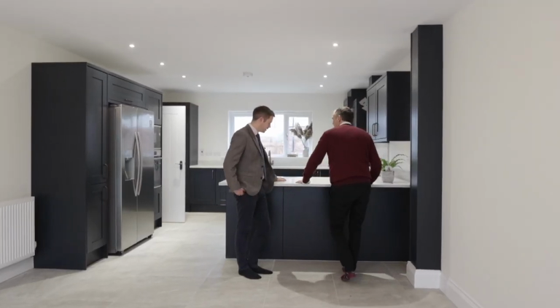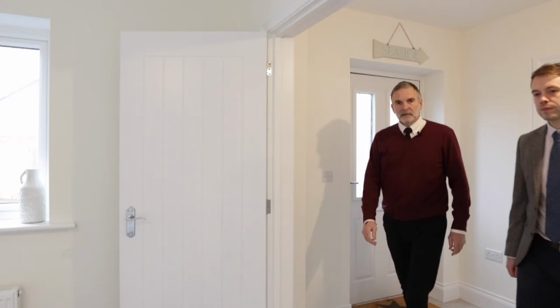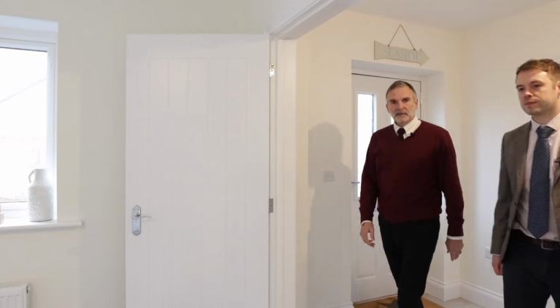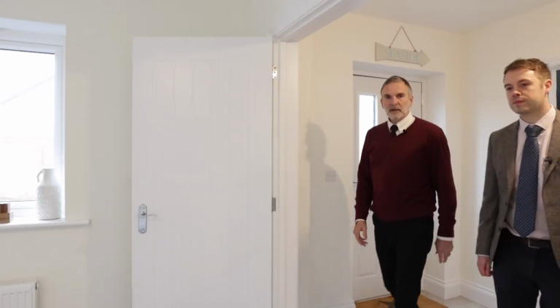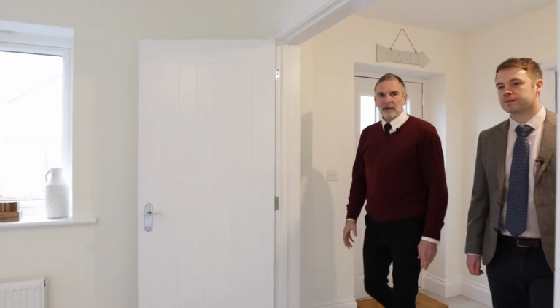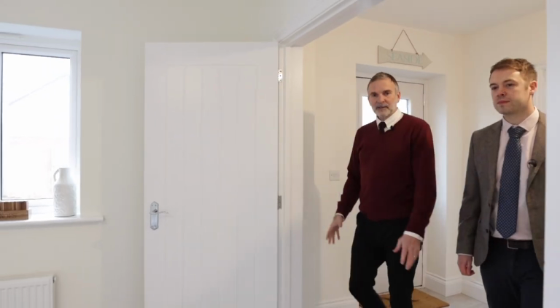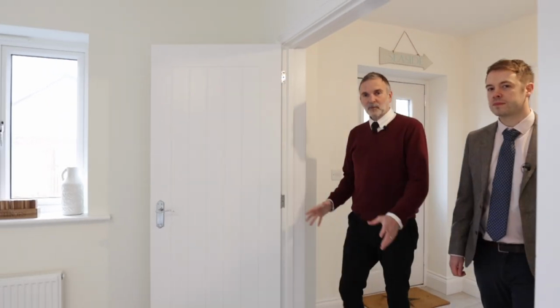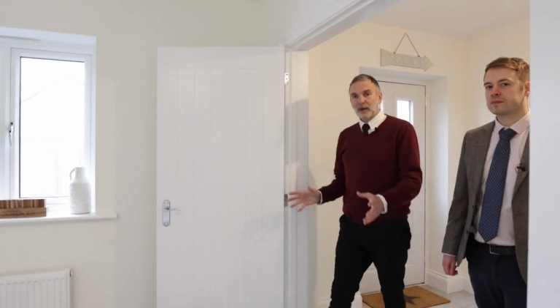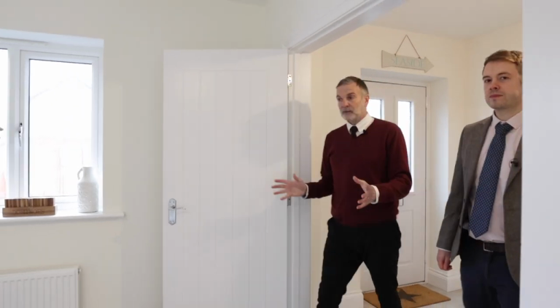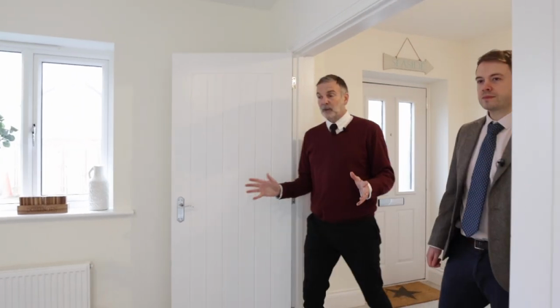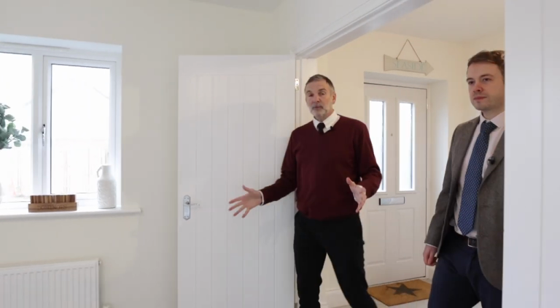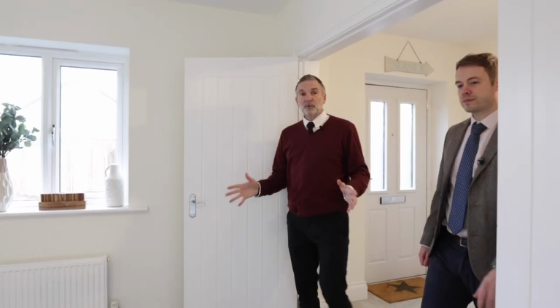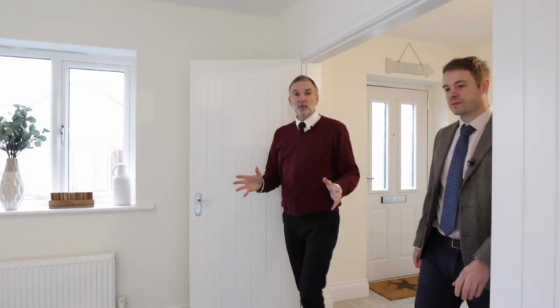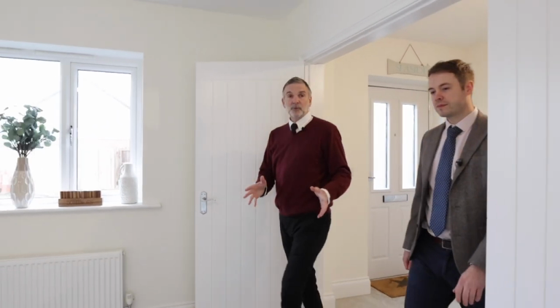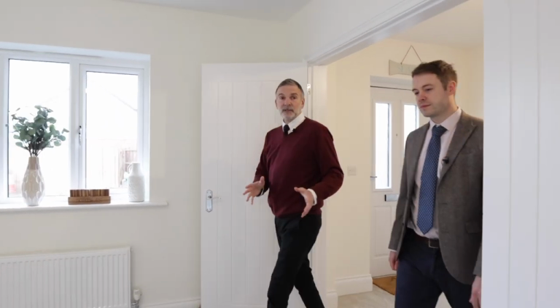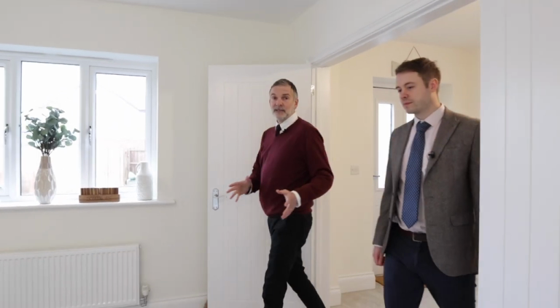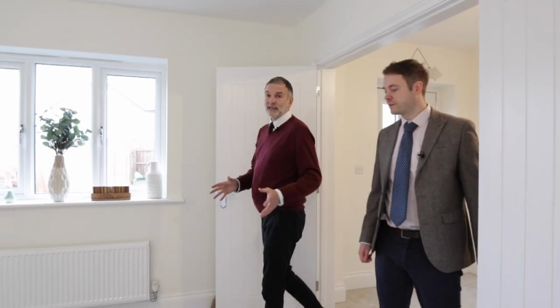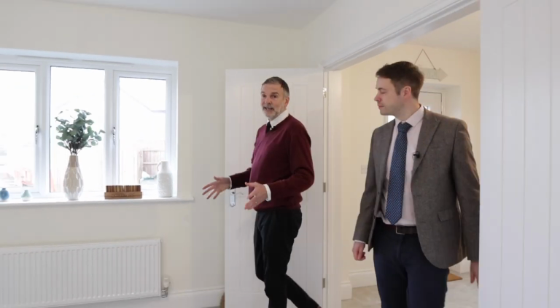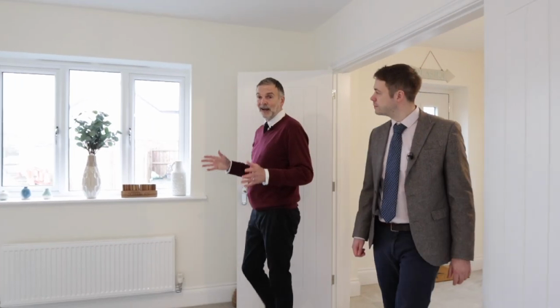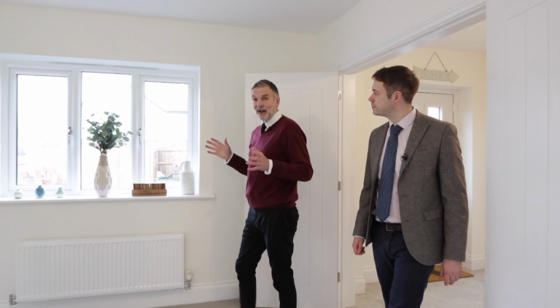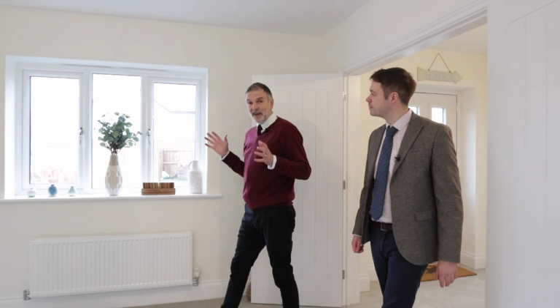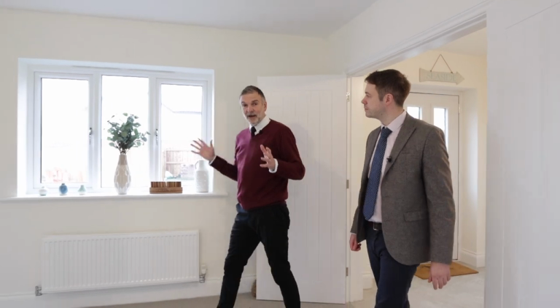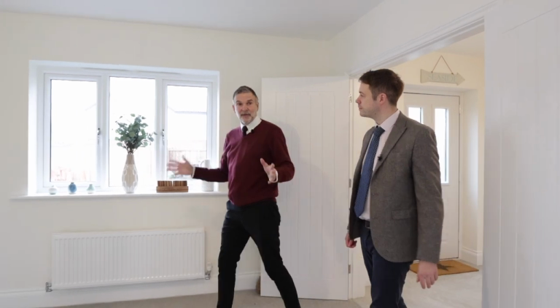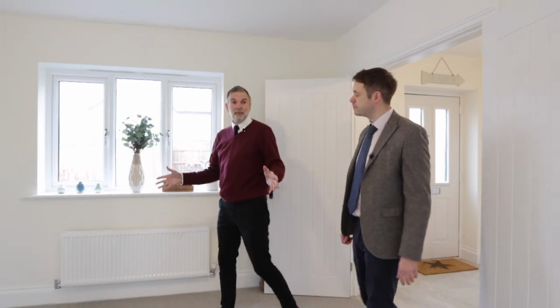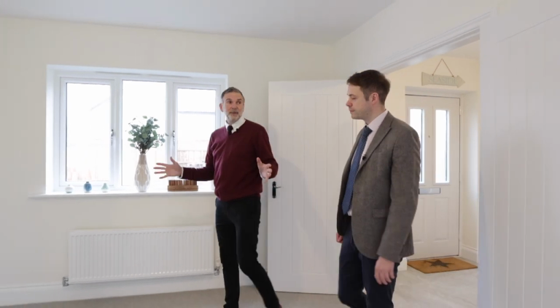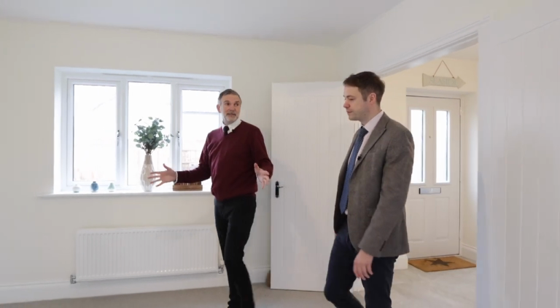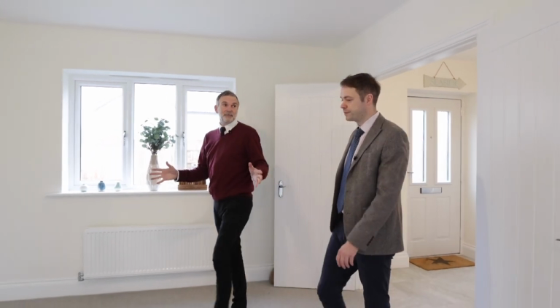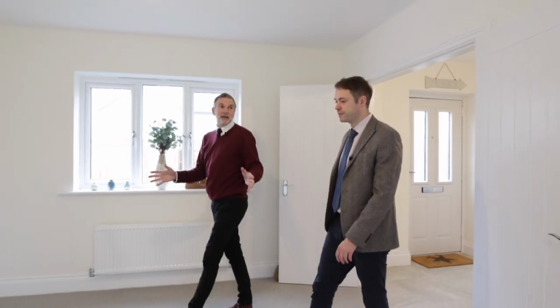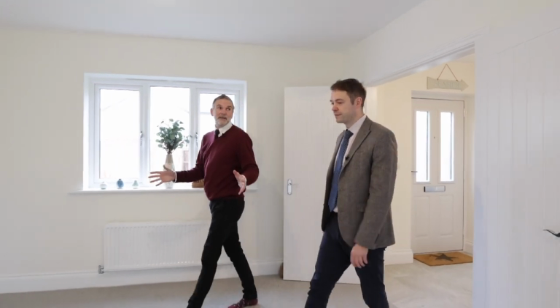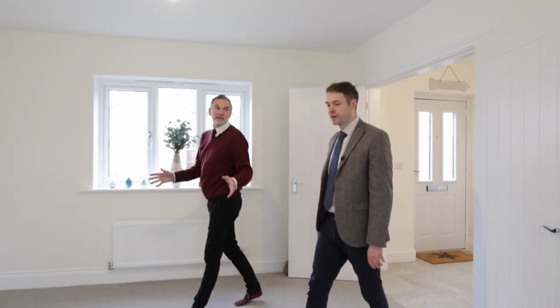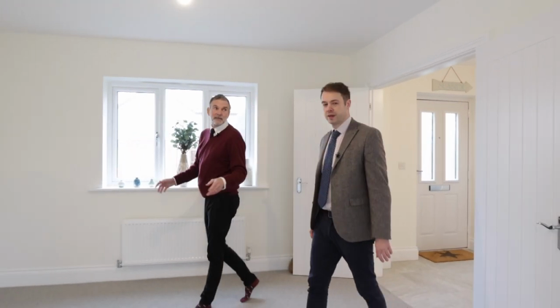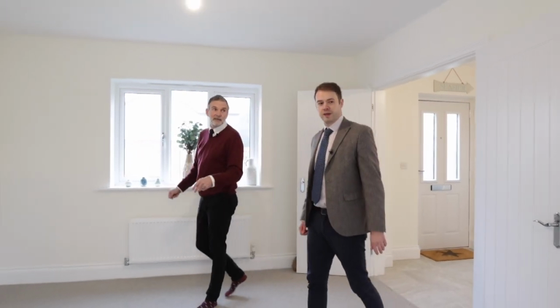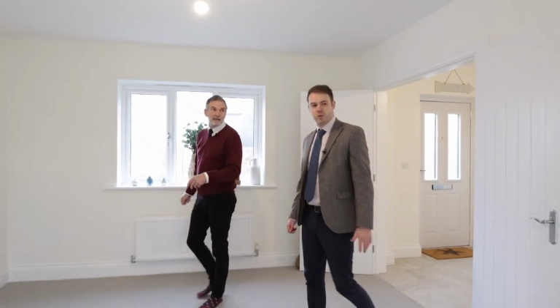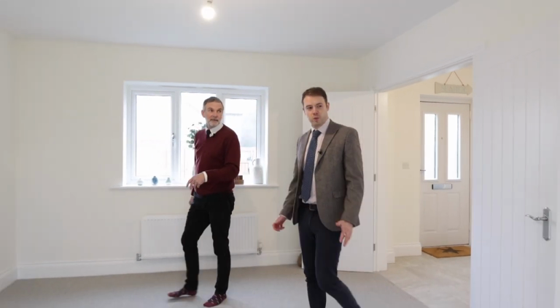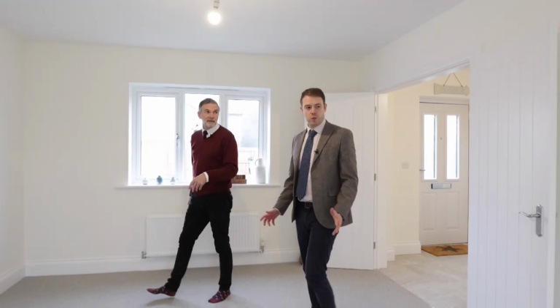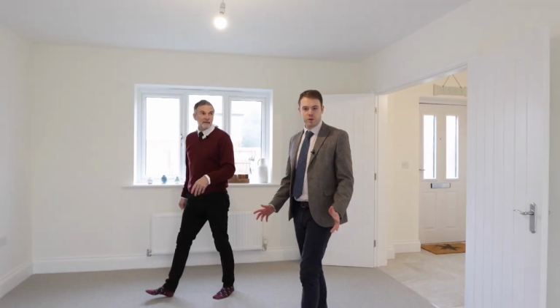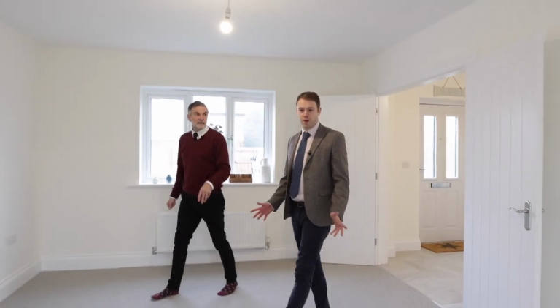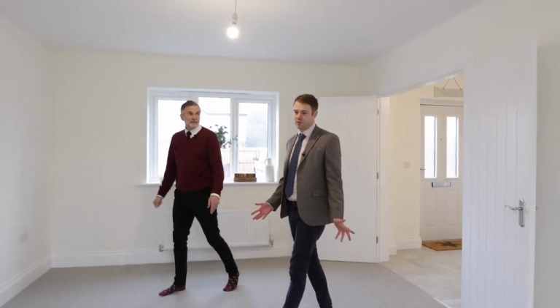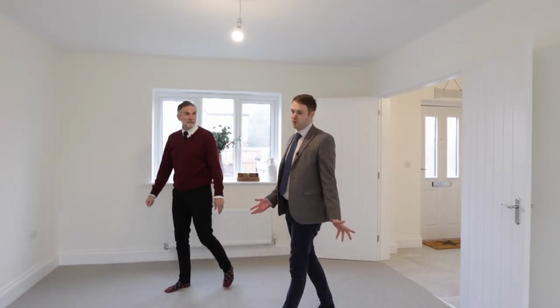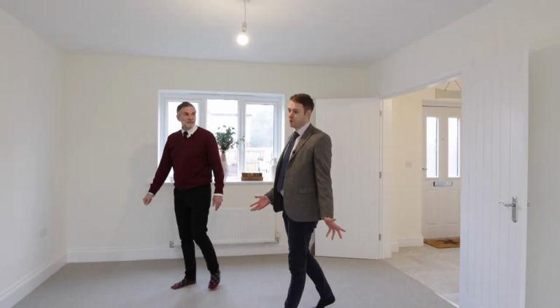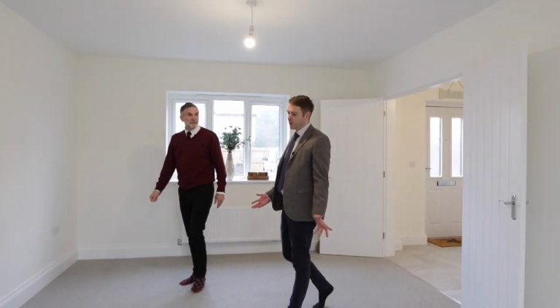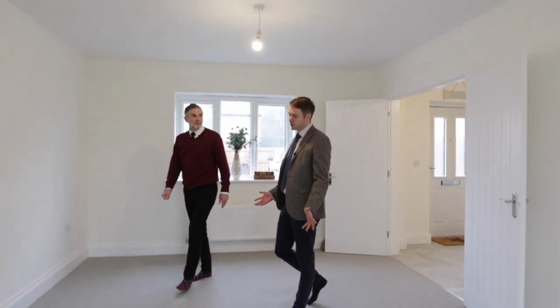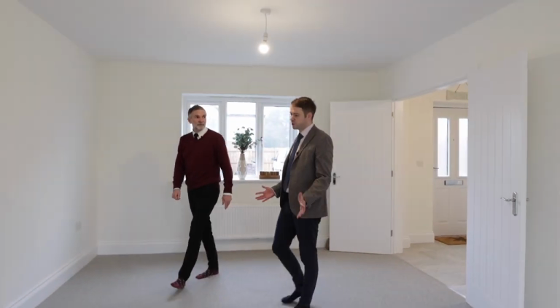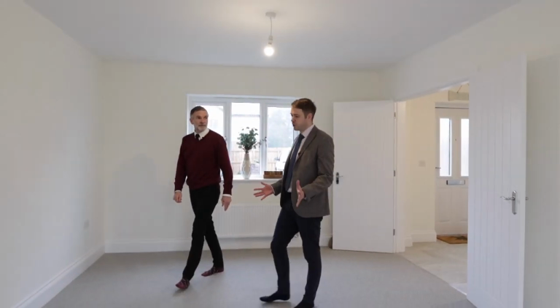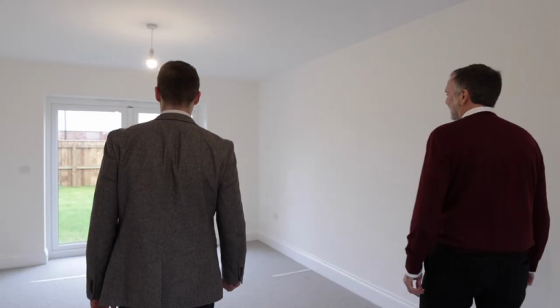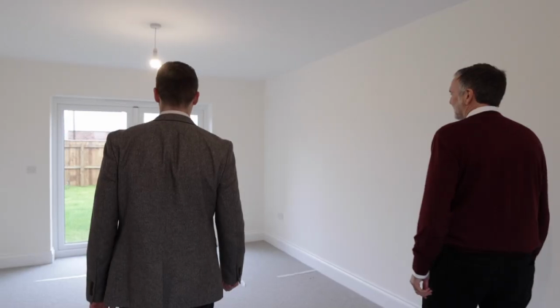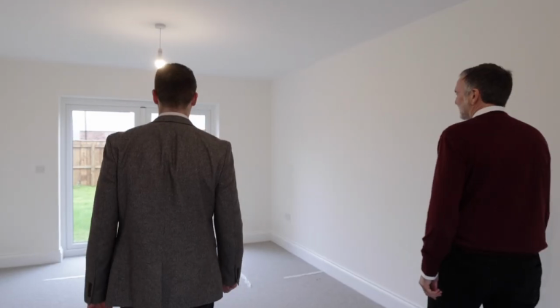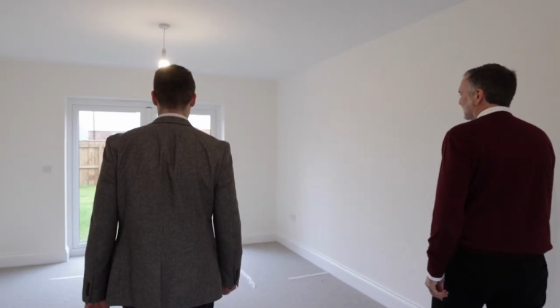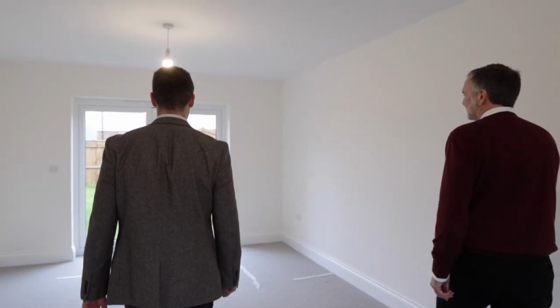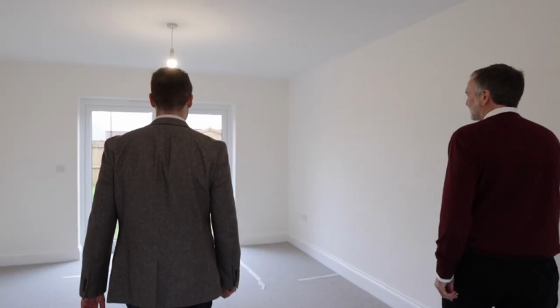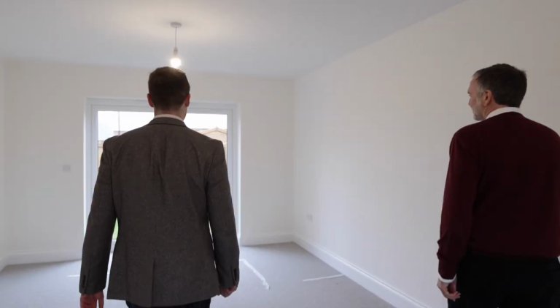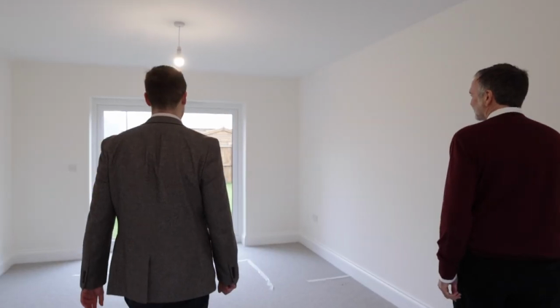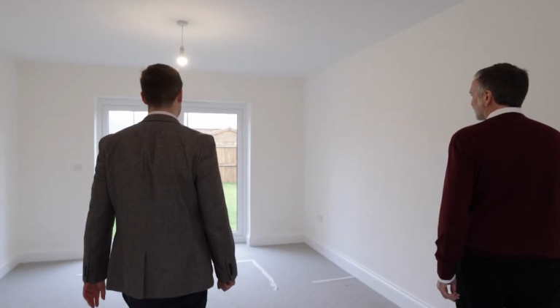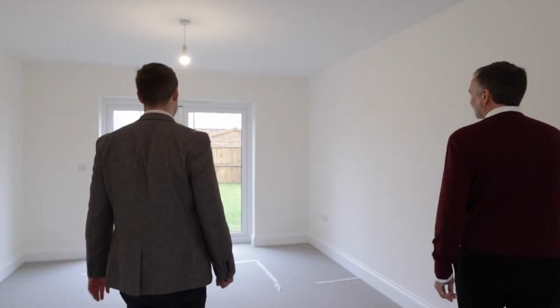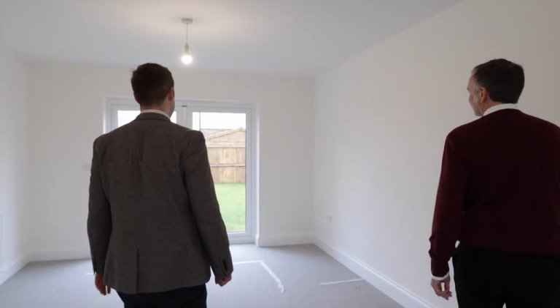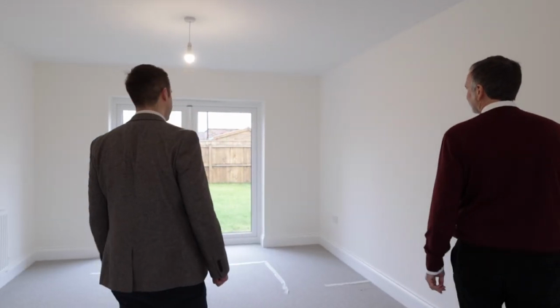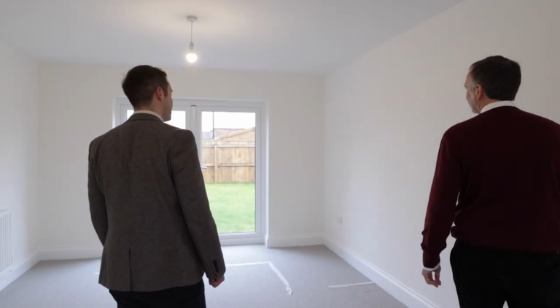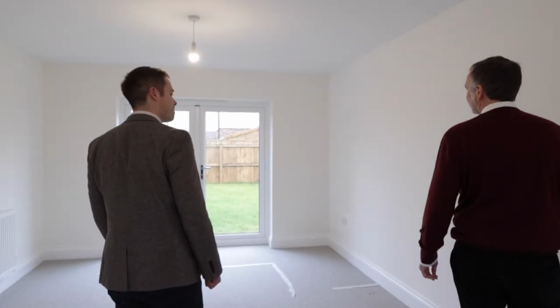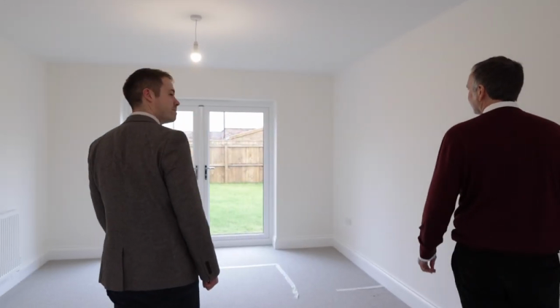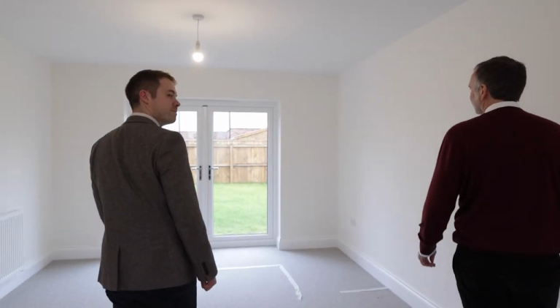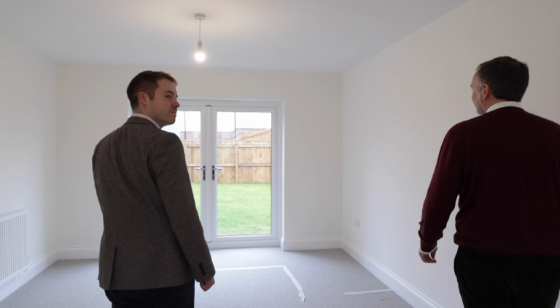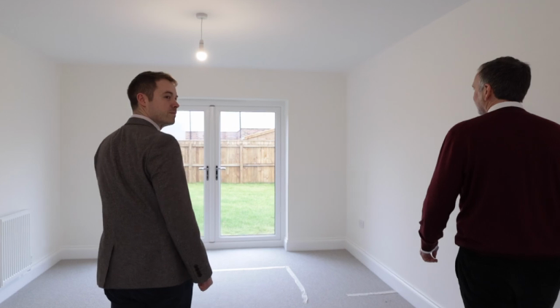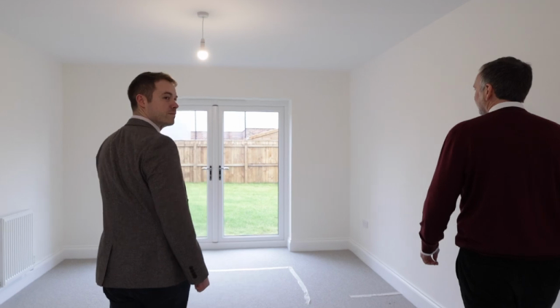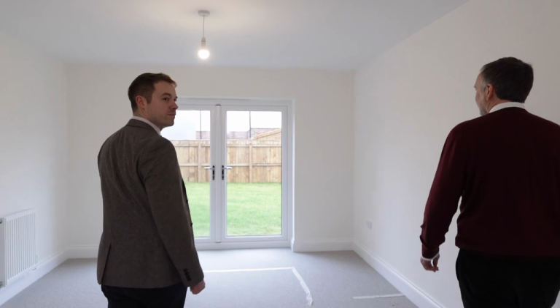Double doors into yet another big space. With most new builds you only get a snug — this is a proper living room.